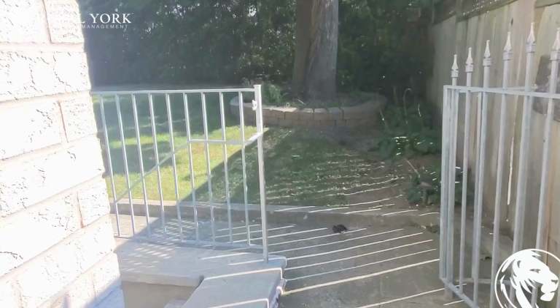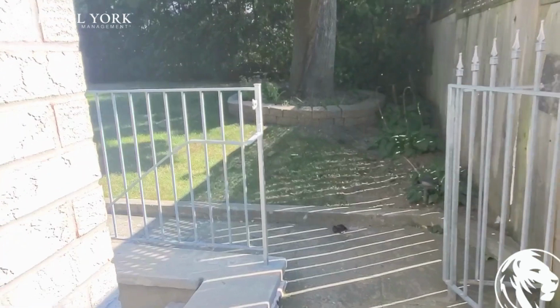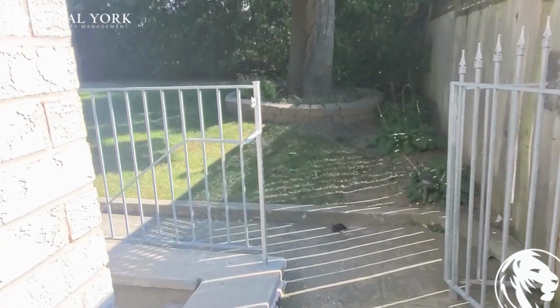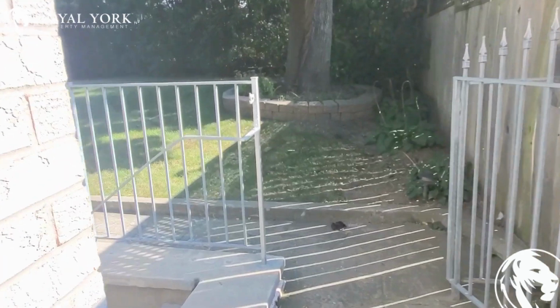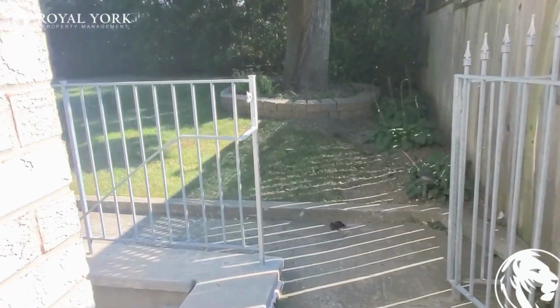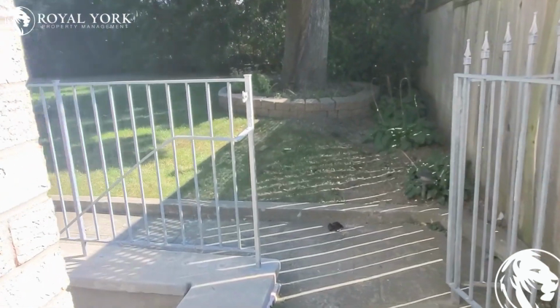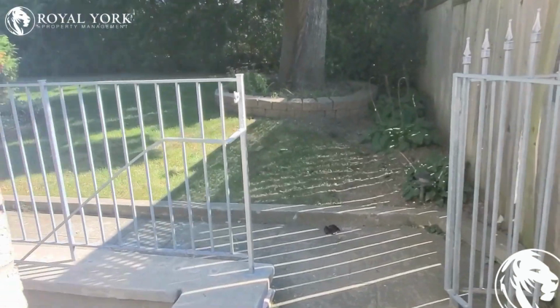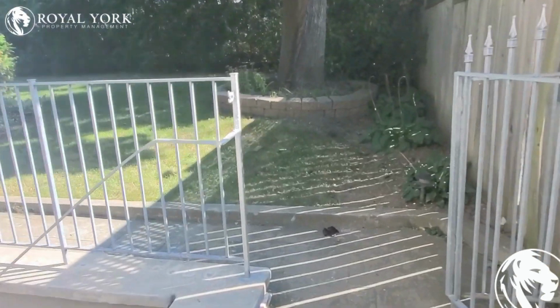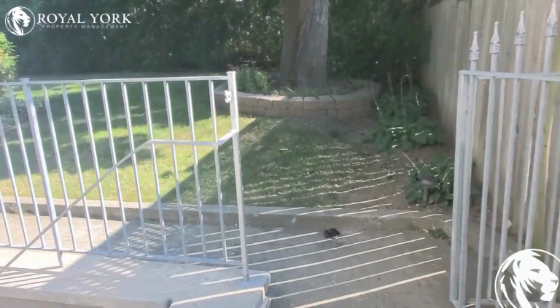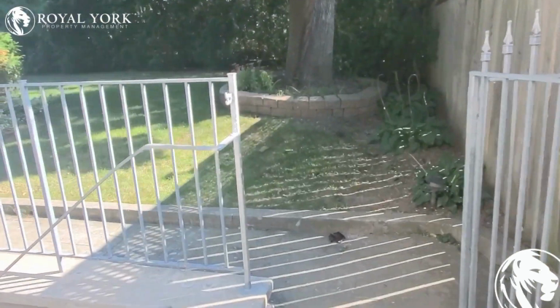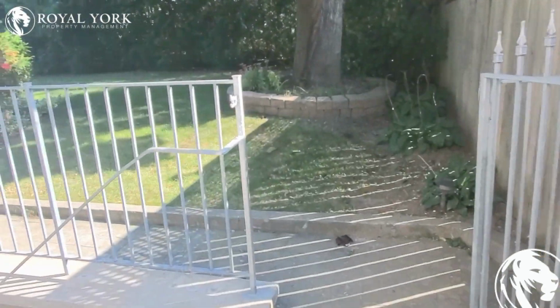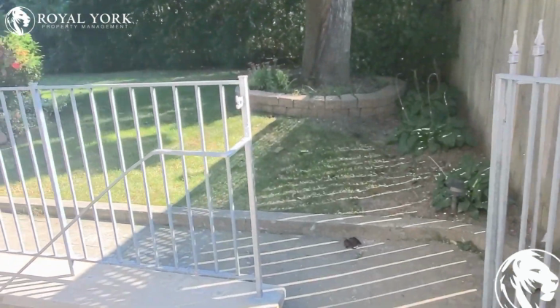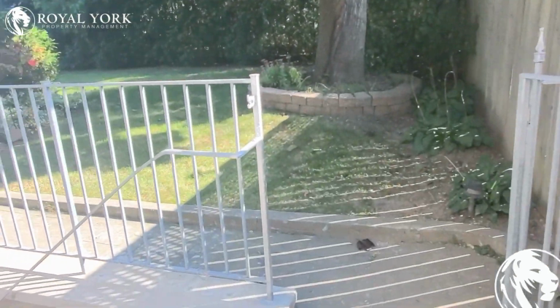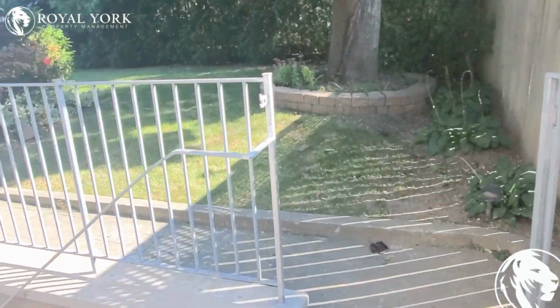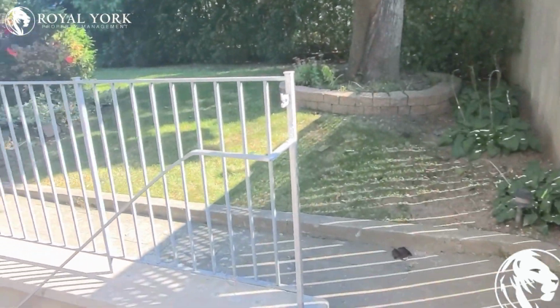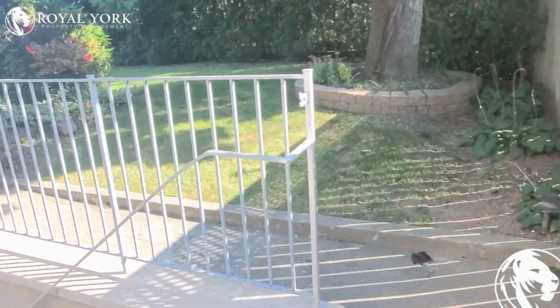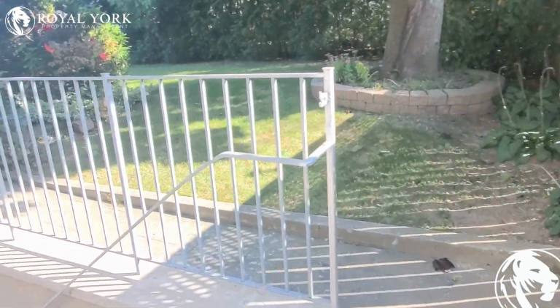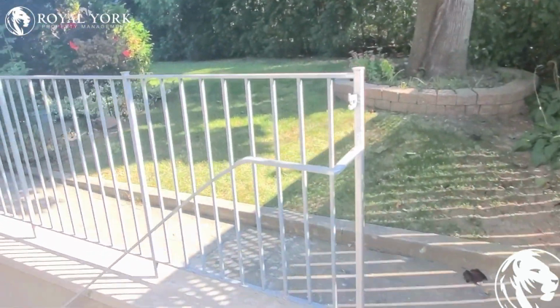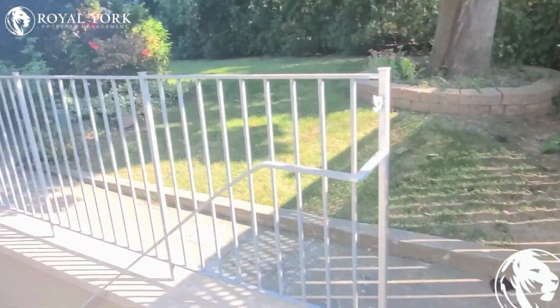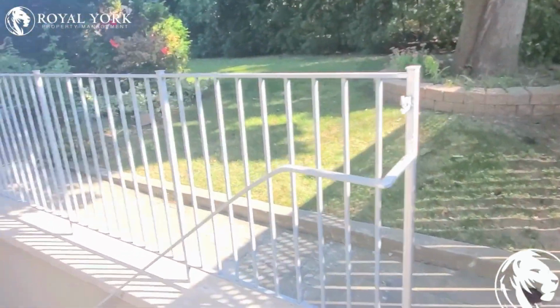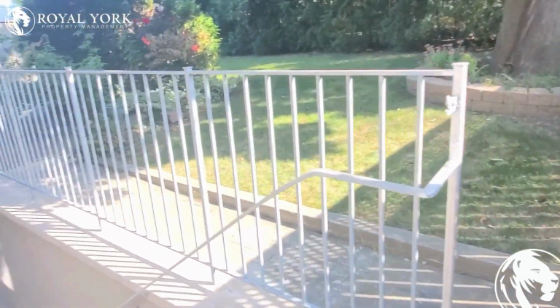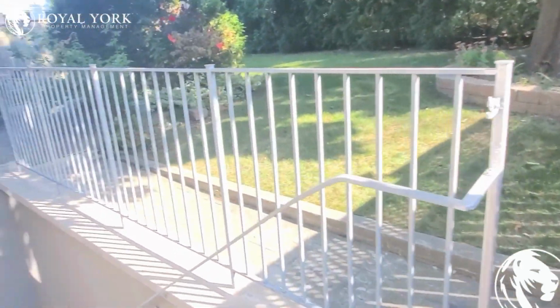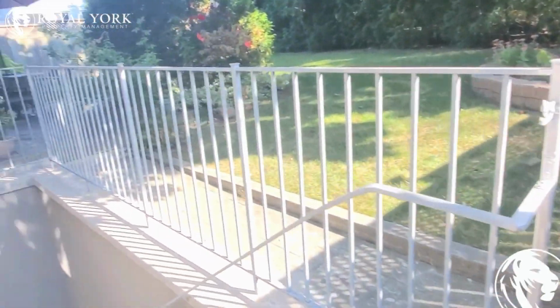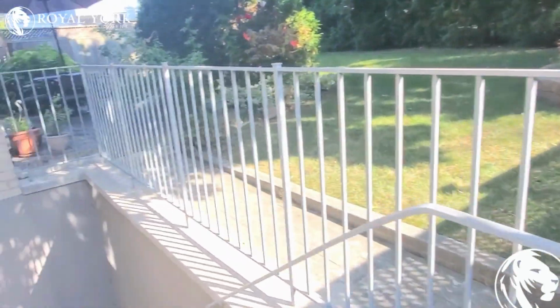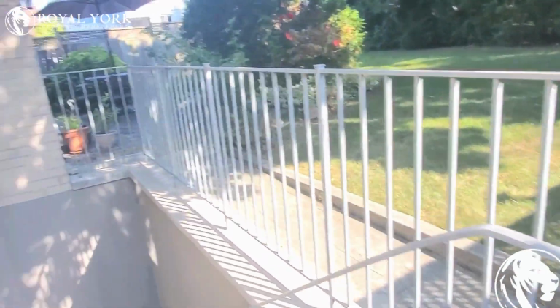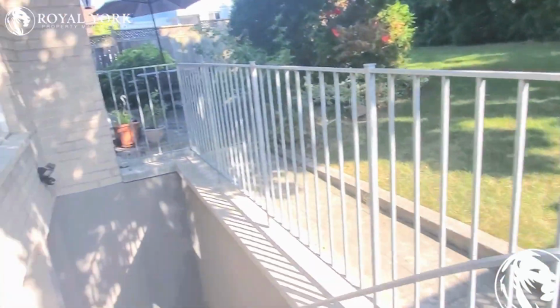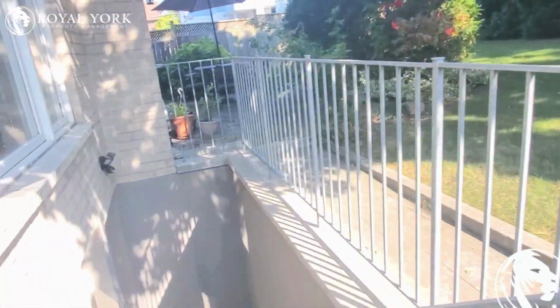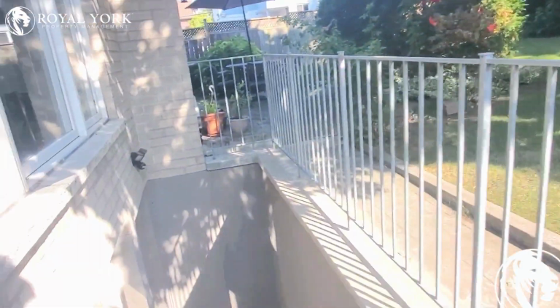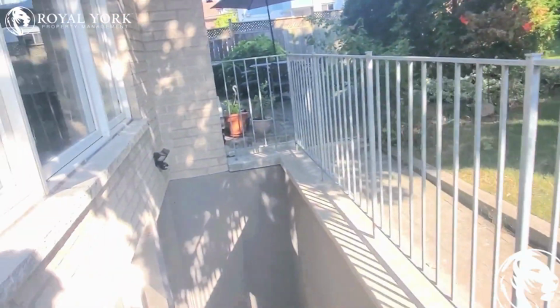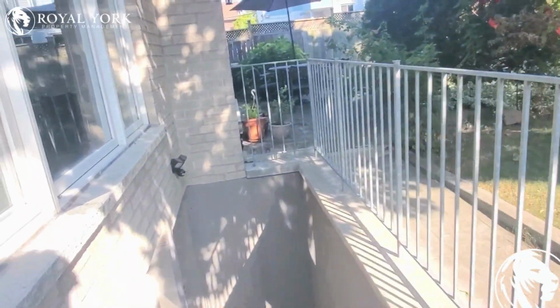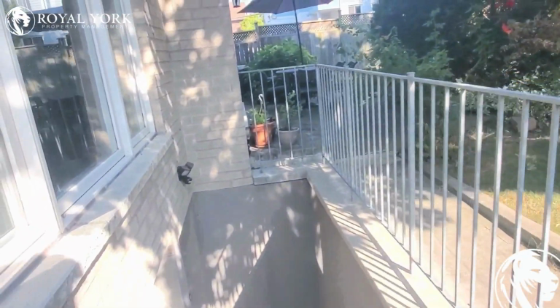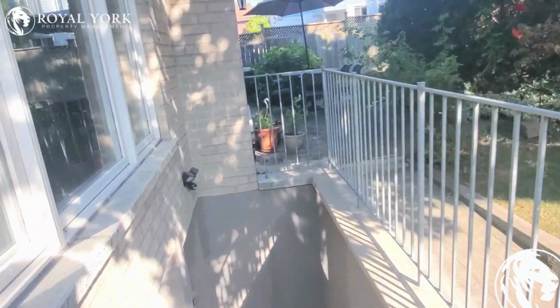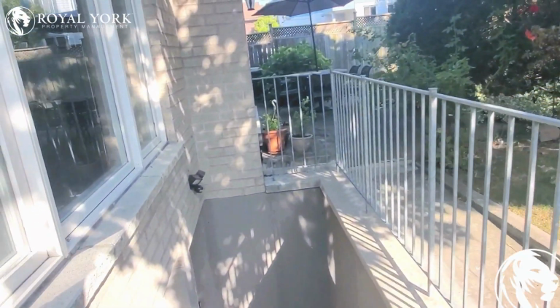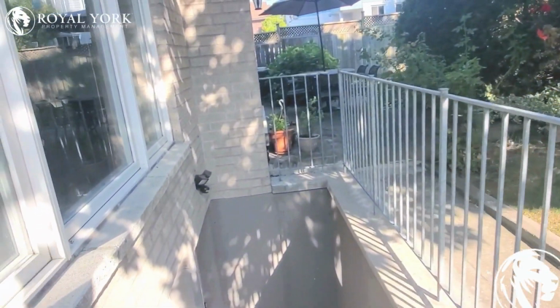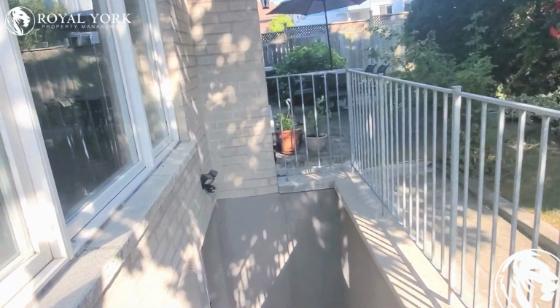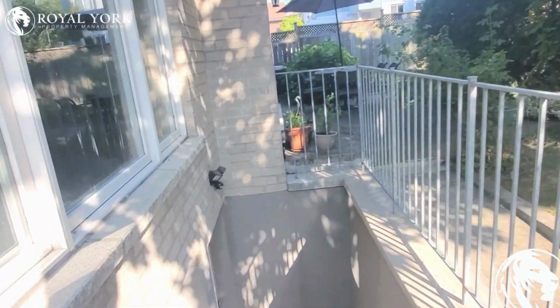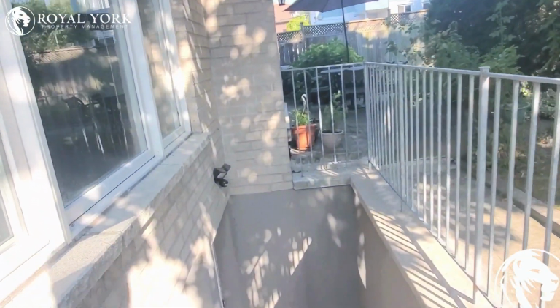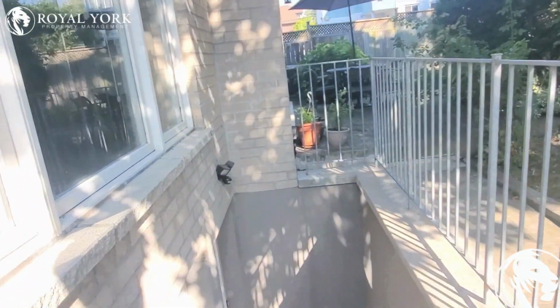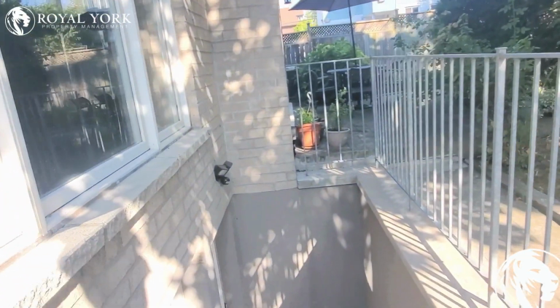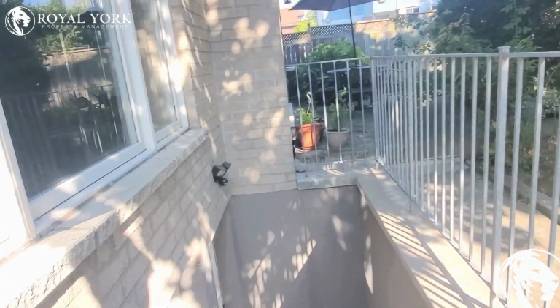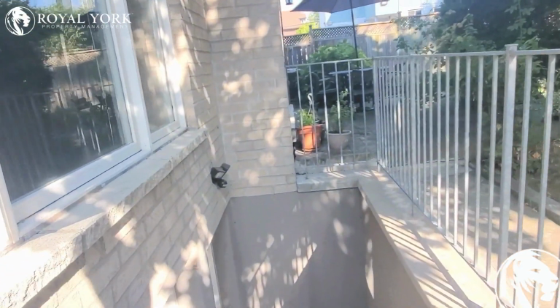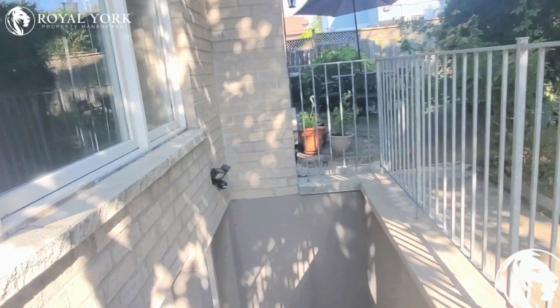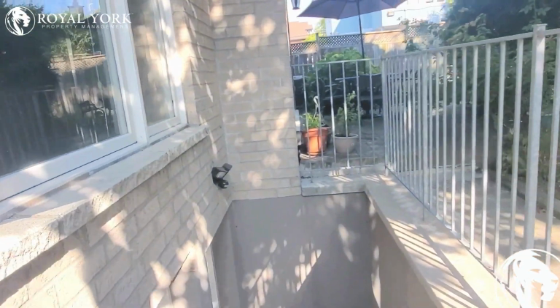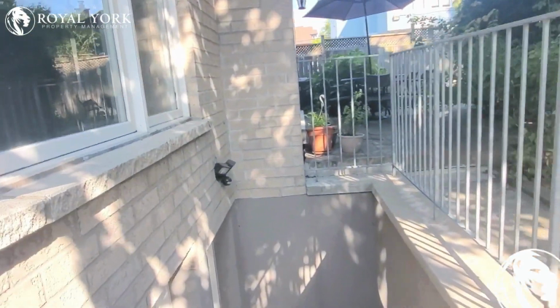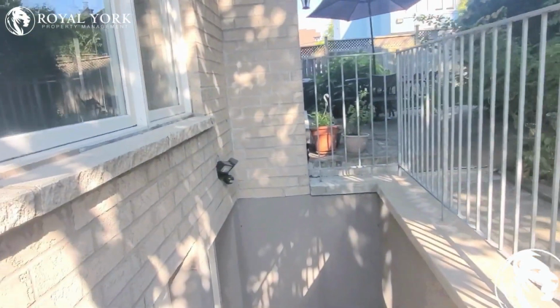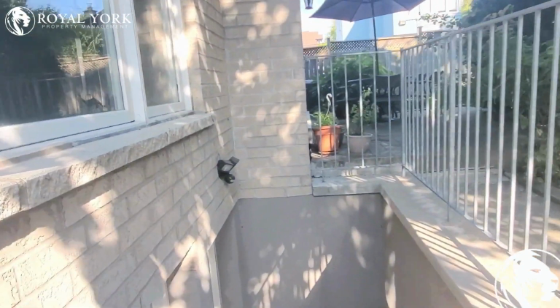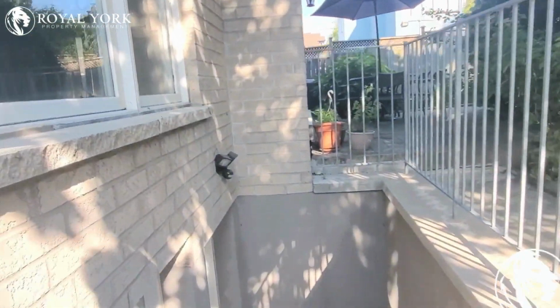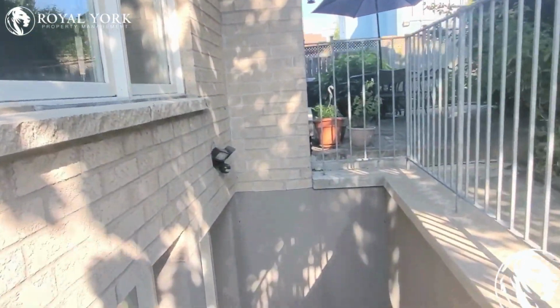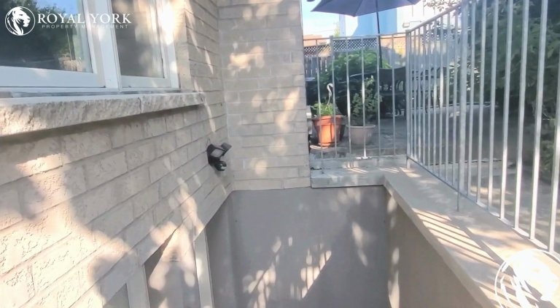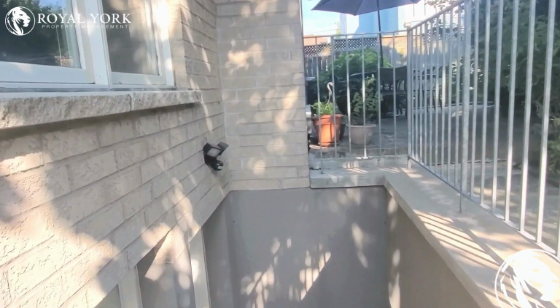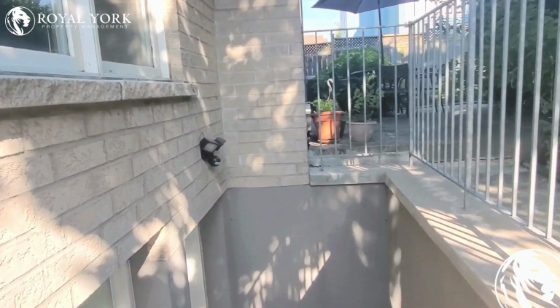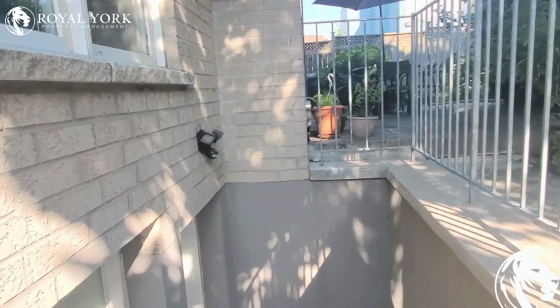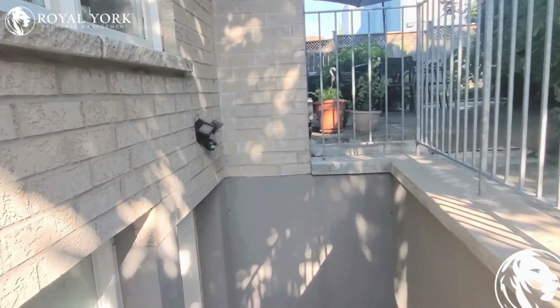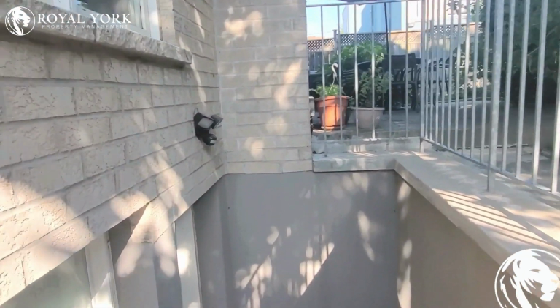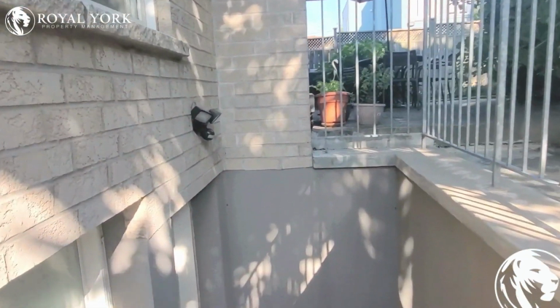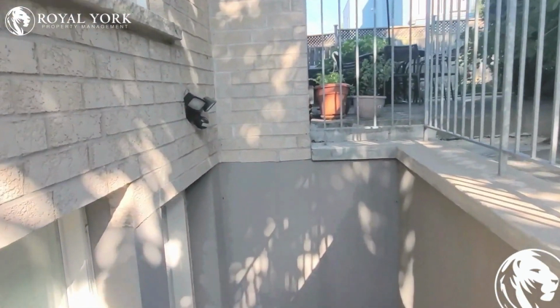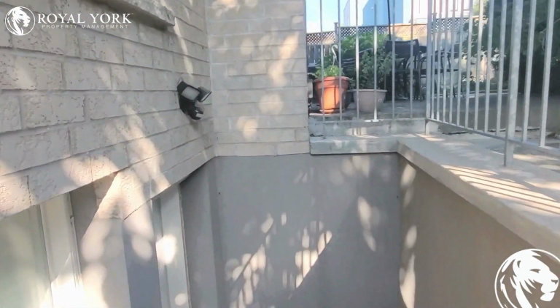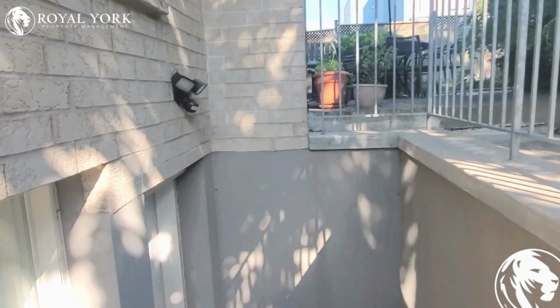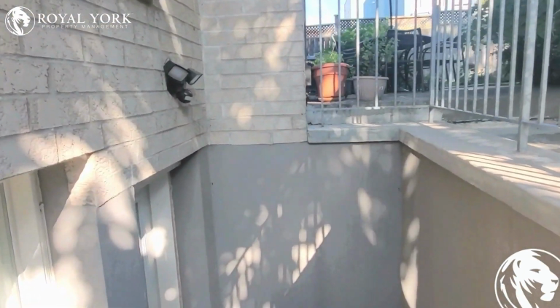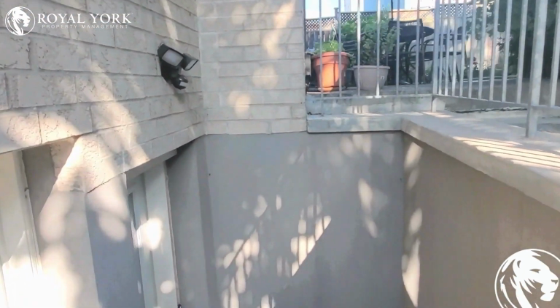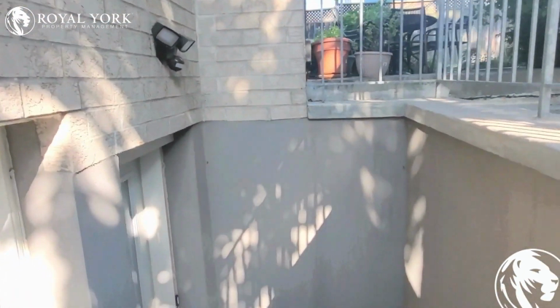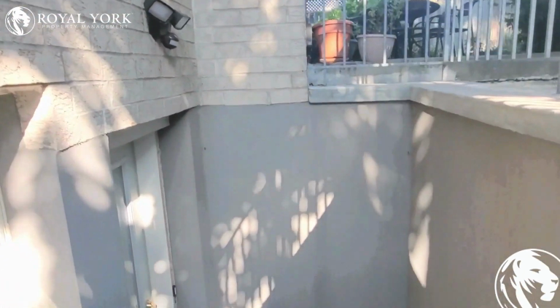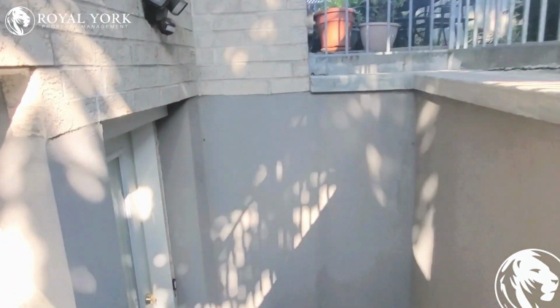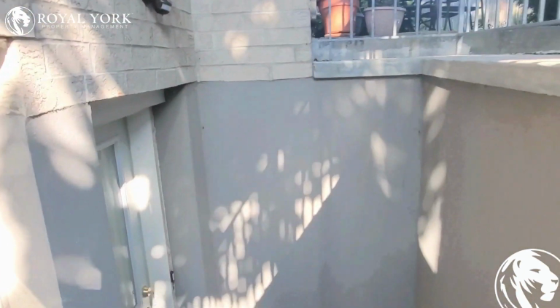Hello and welcome to 187. This here is the basement. This two-bedroom is for lease by Royal York Public Management.